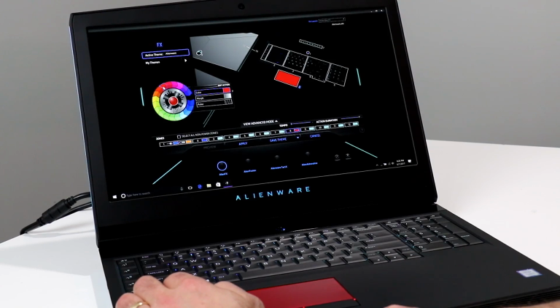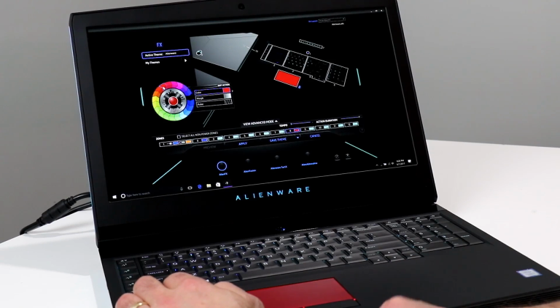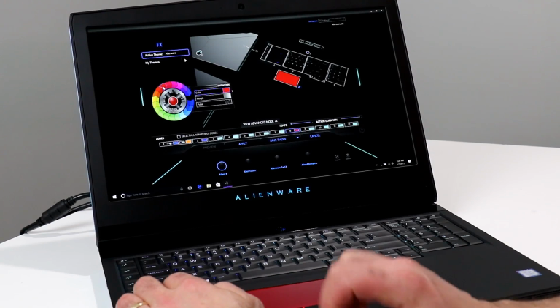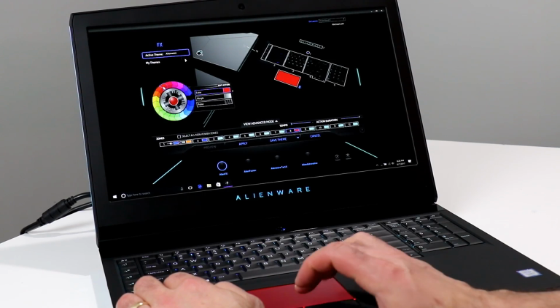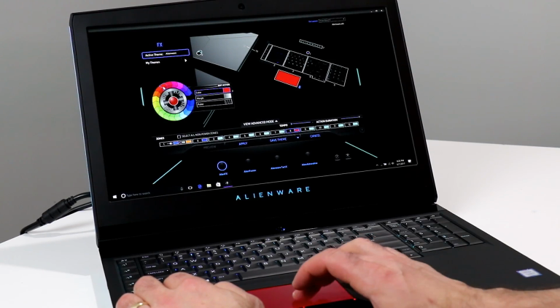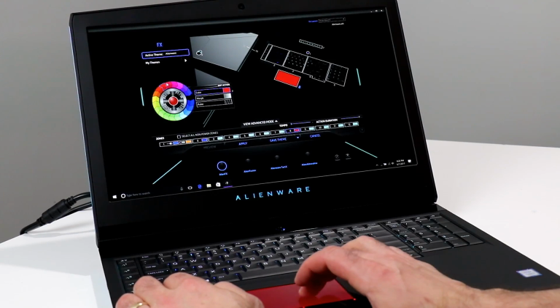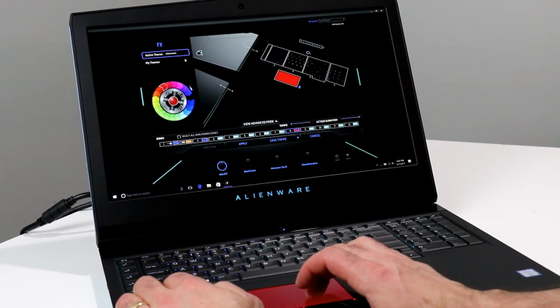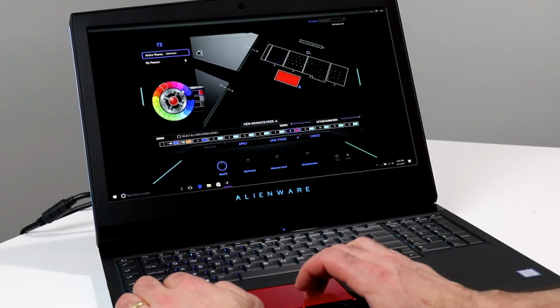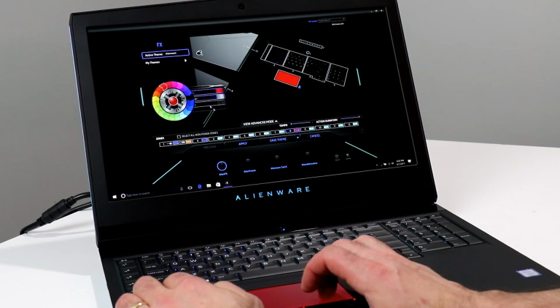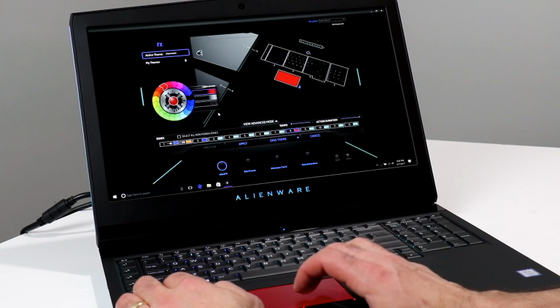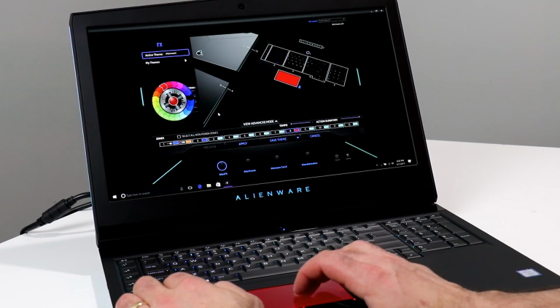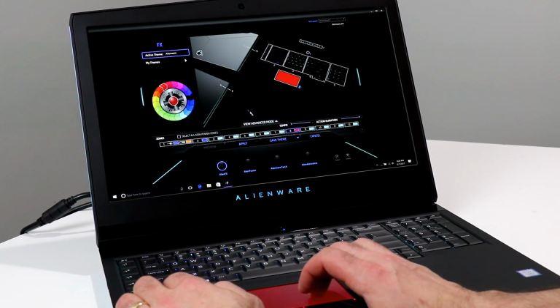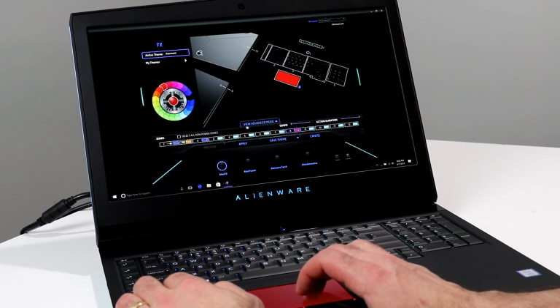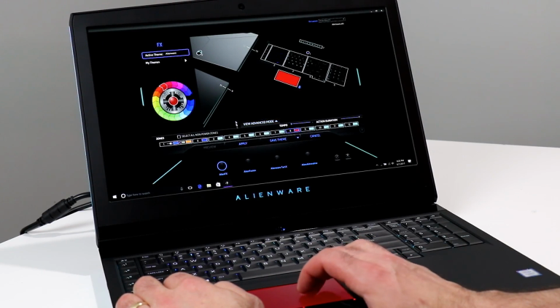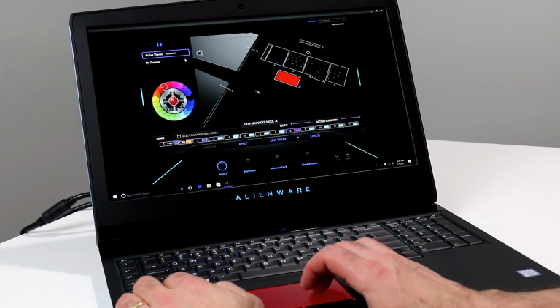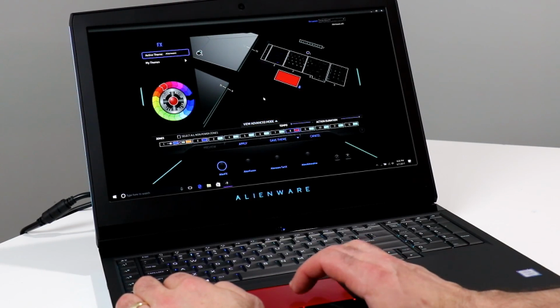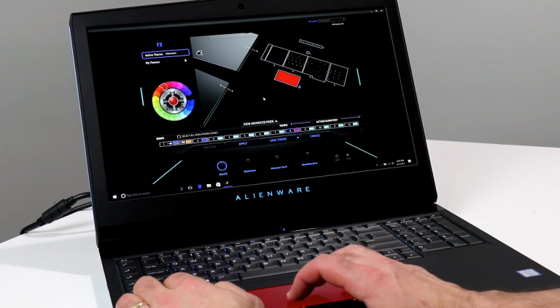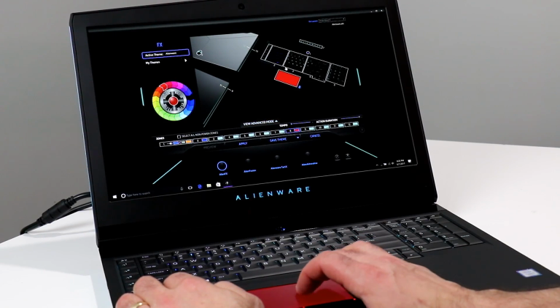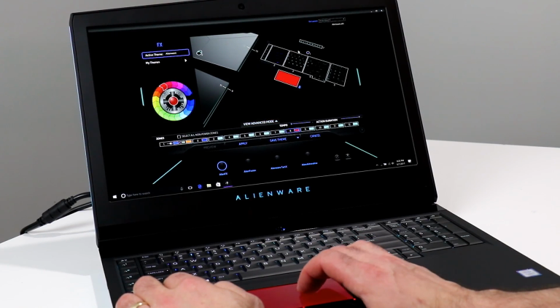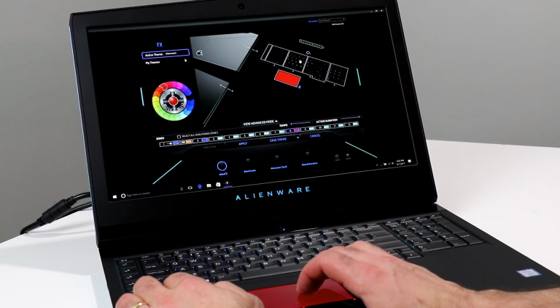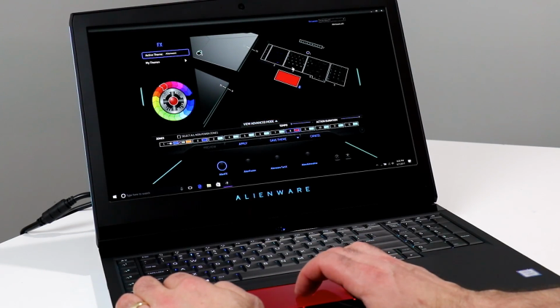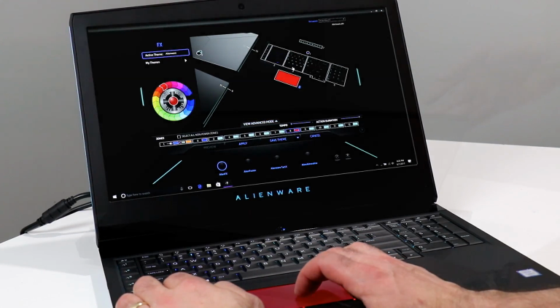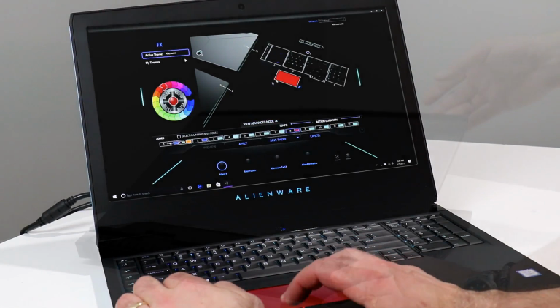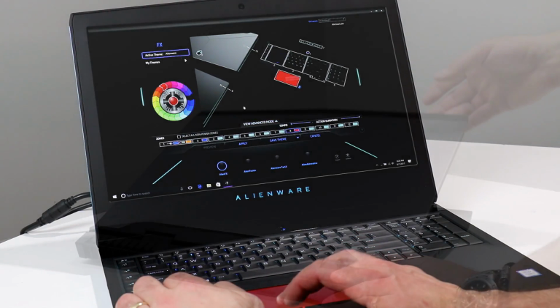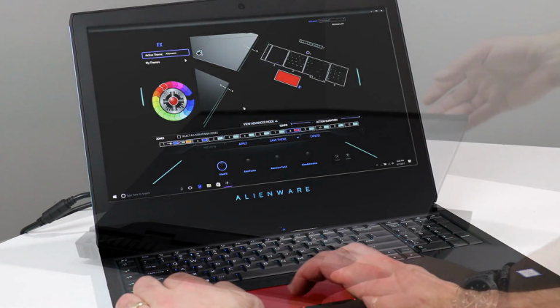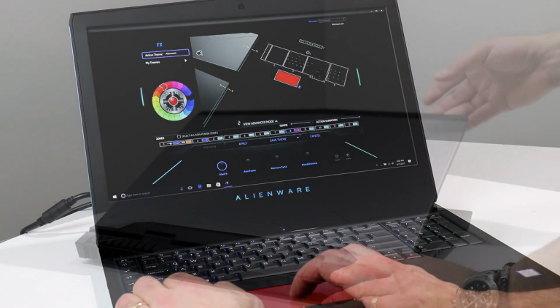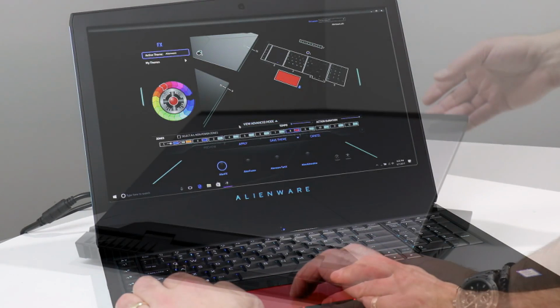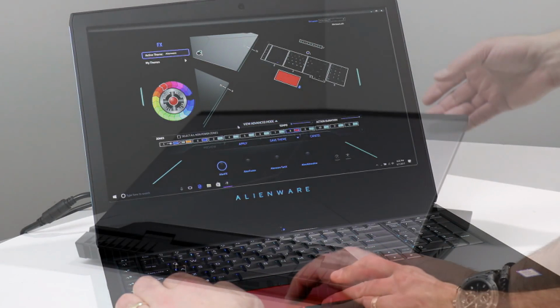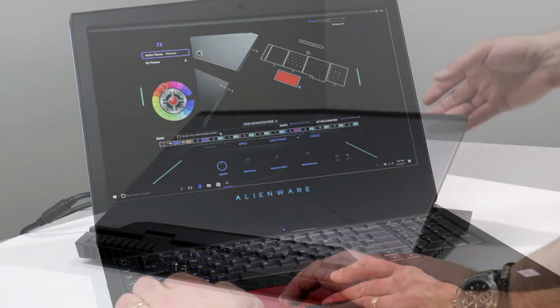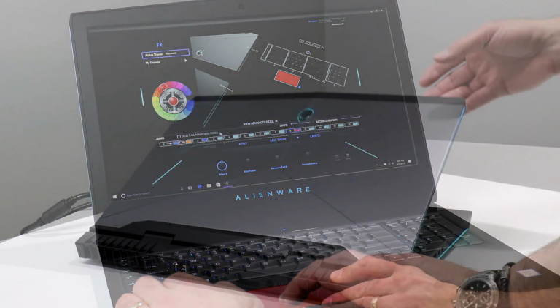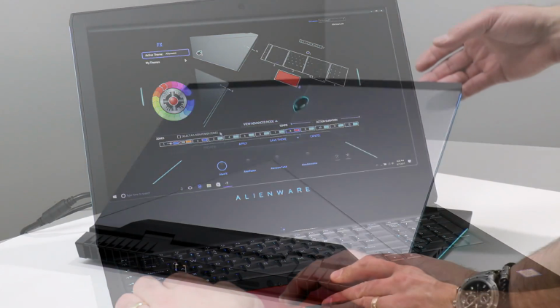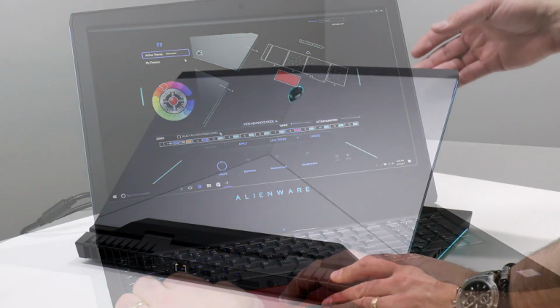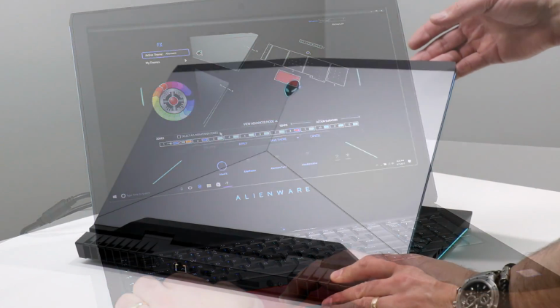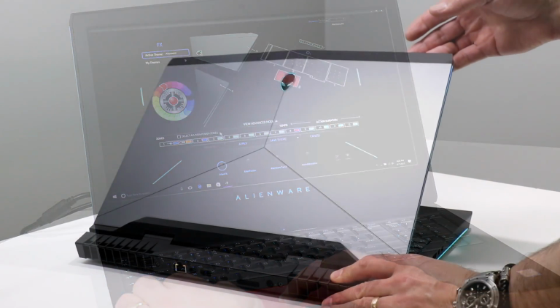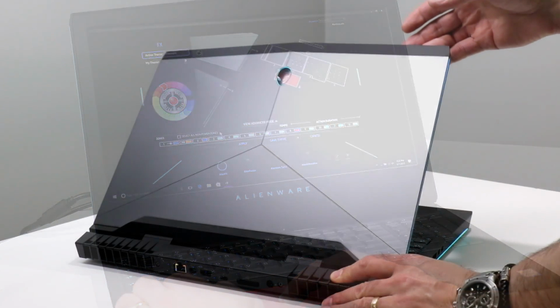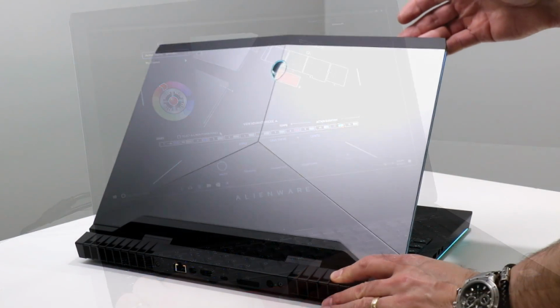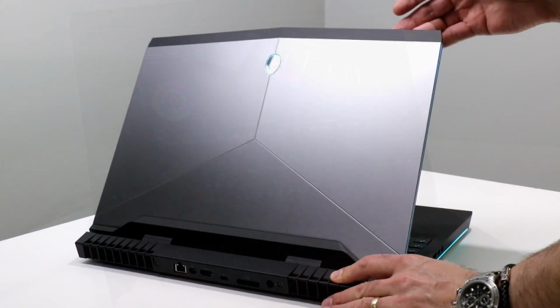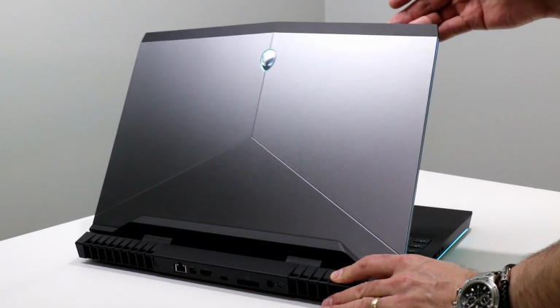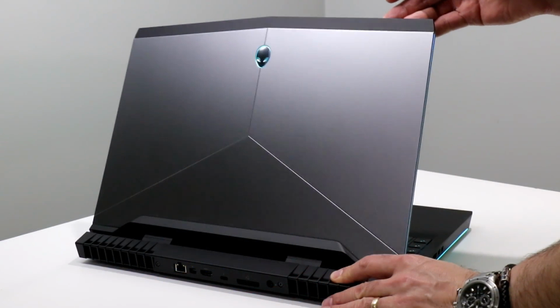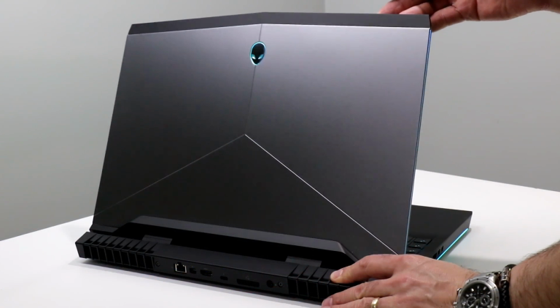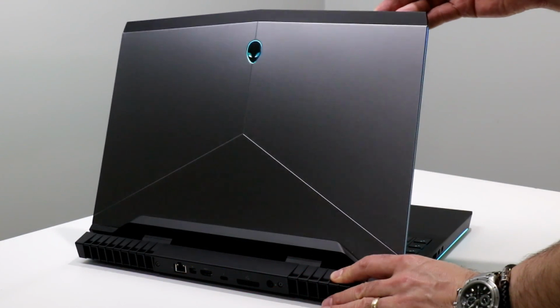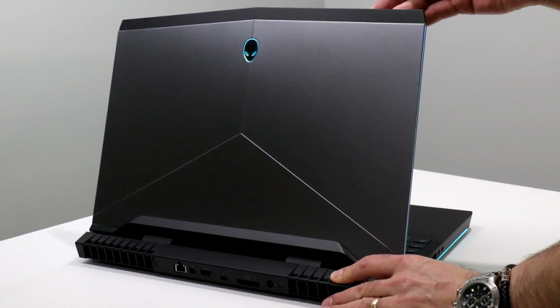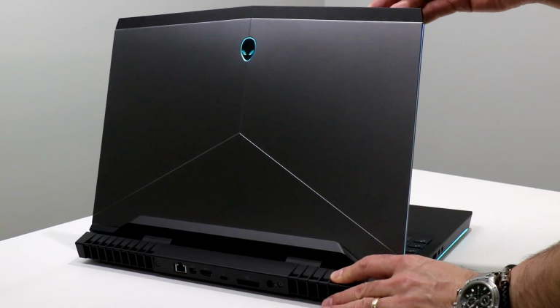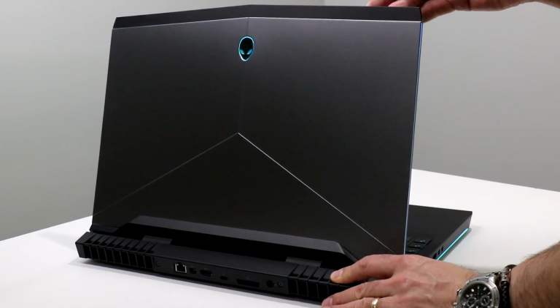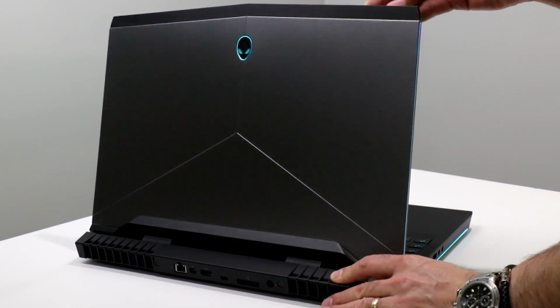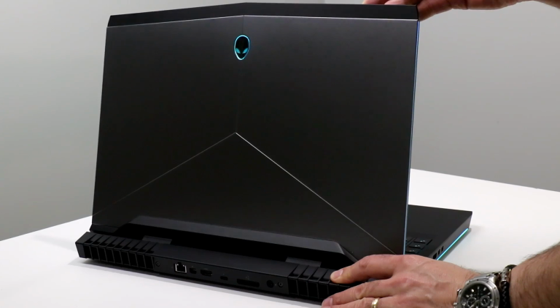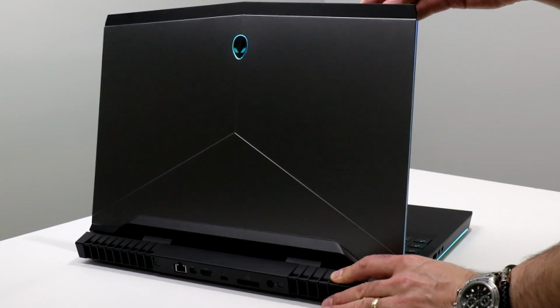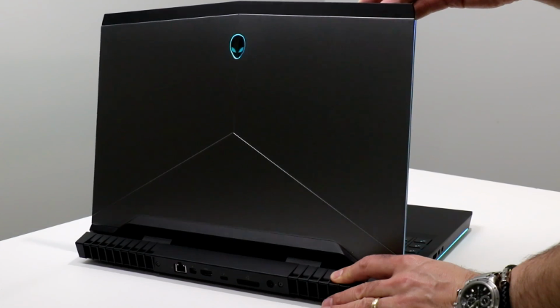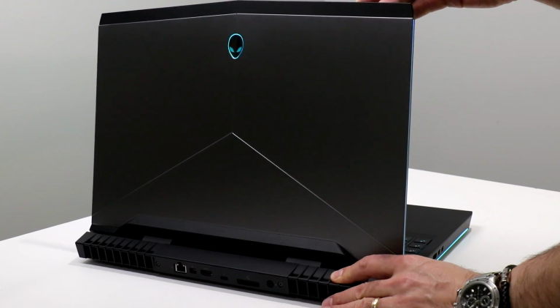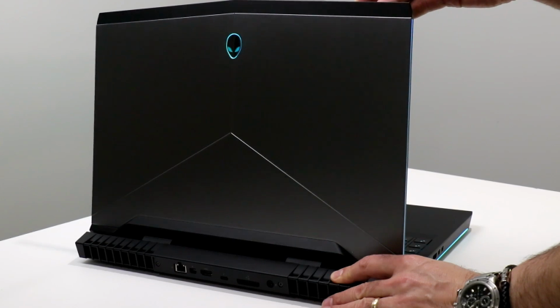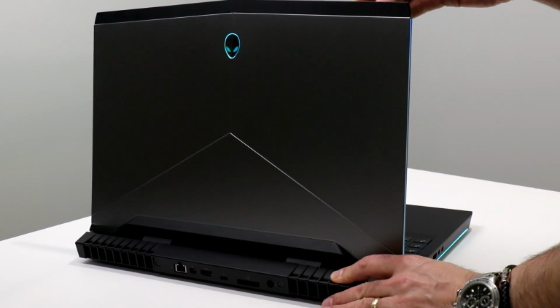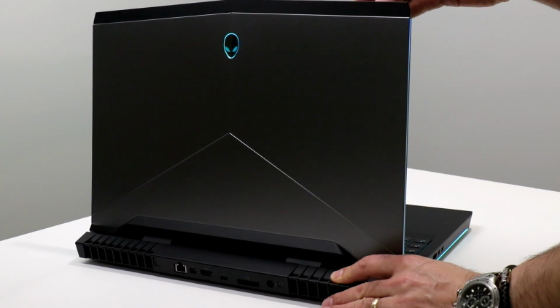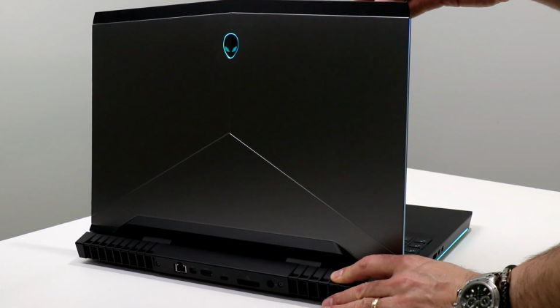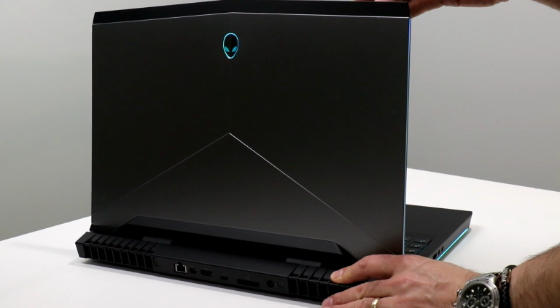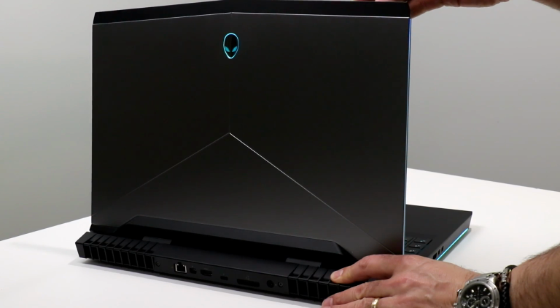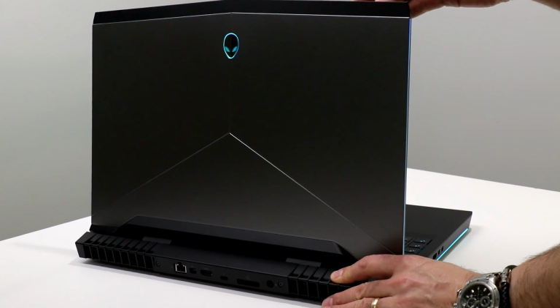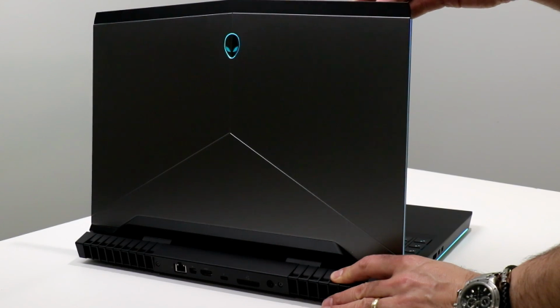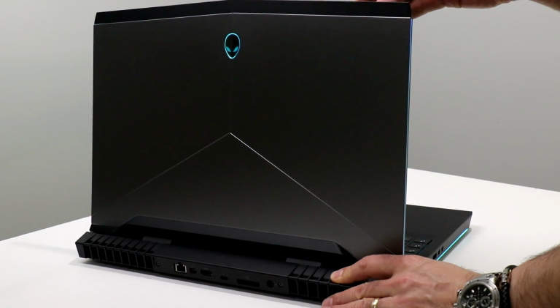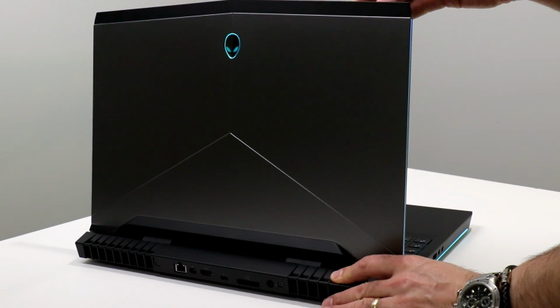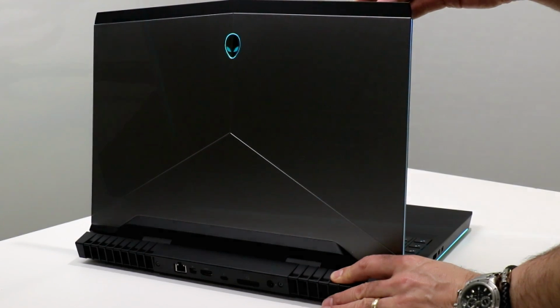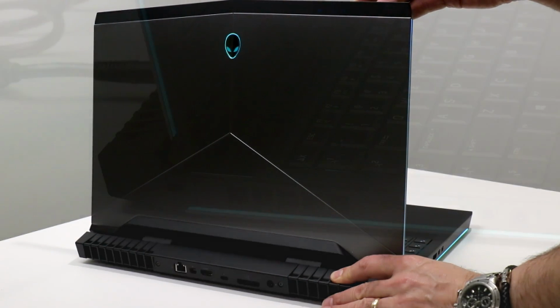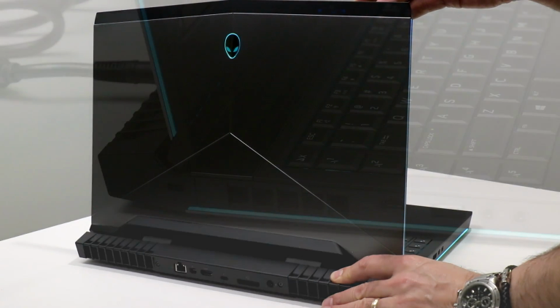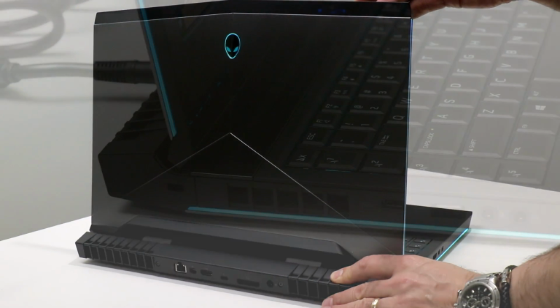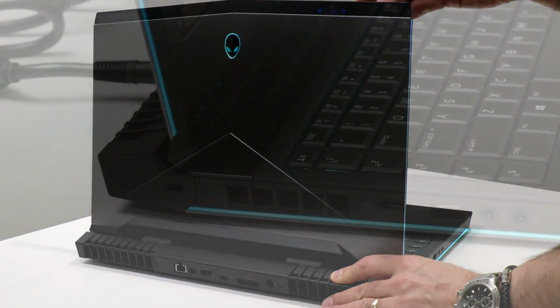Yeah, that's quadrillion with a Q. And of course, you get that iconic illuminated Alienhead logo on the top of the machine's lid.